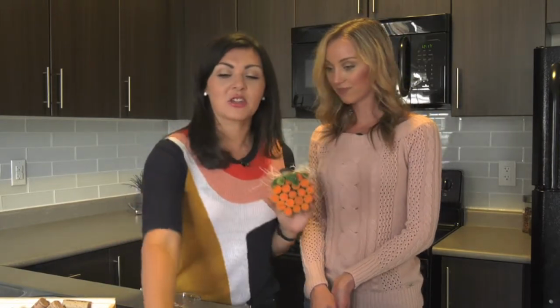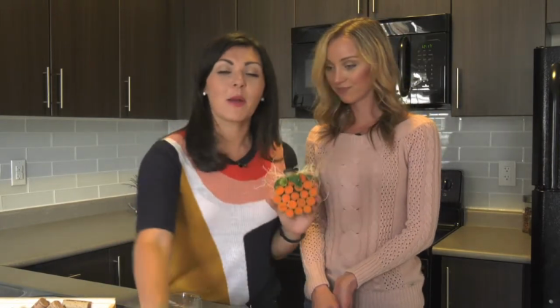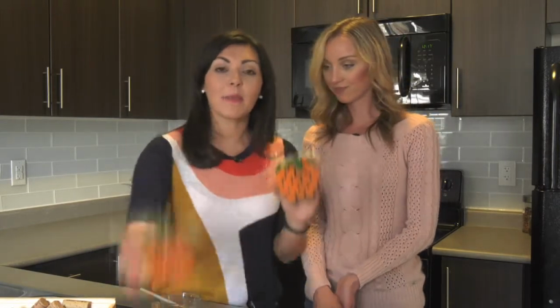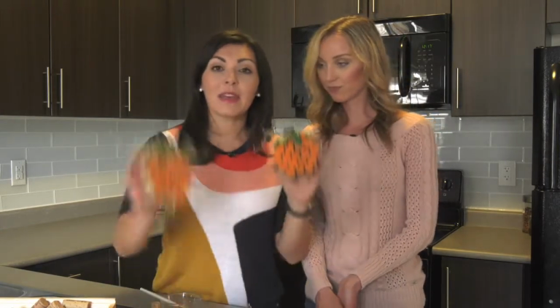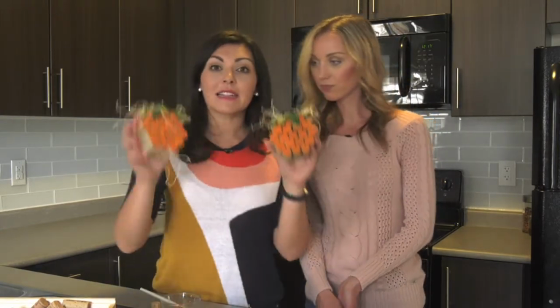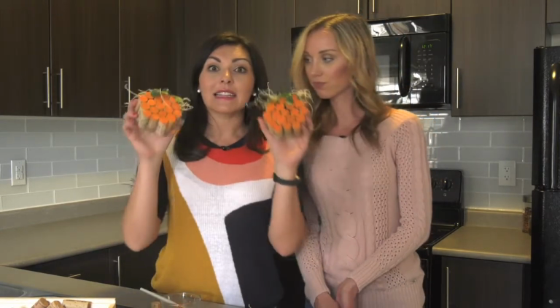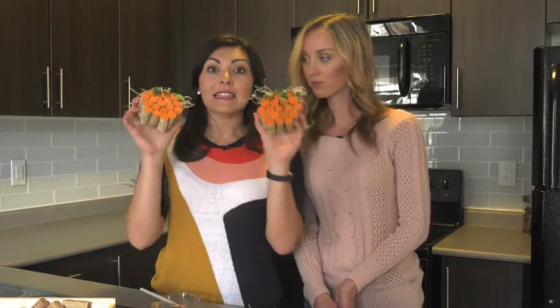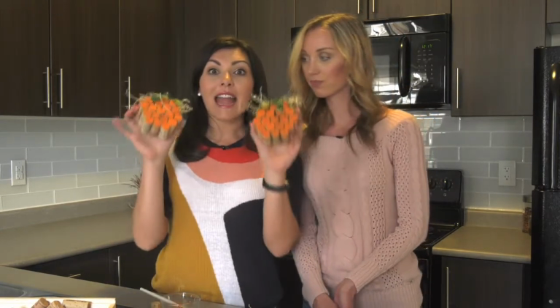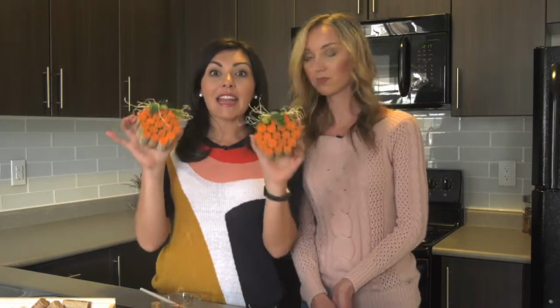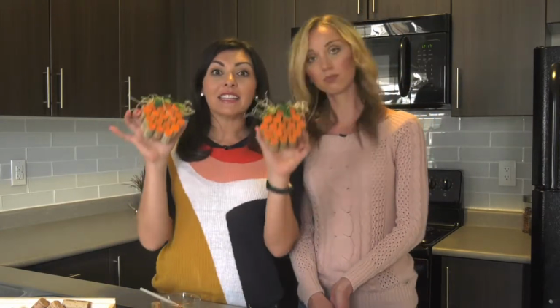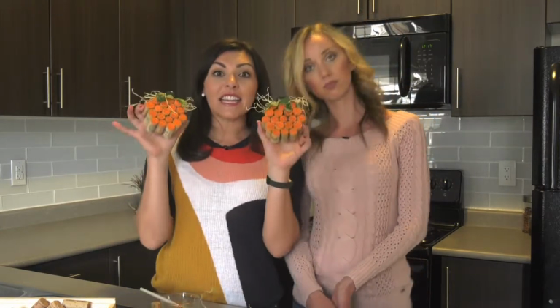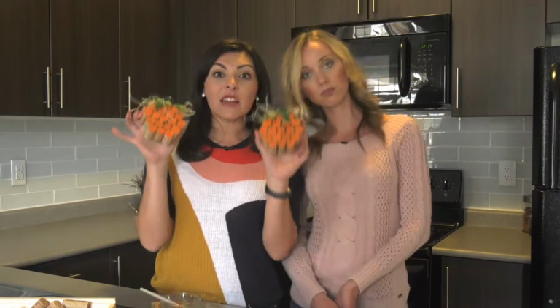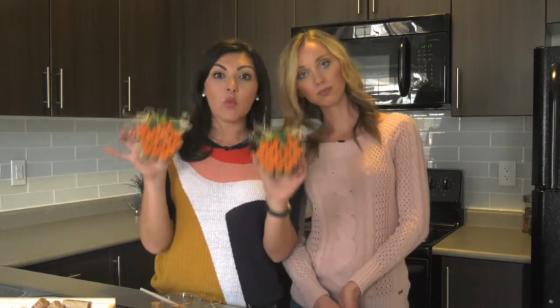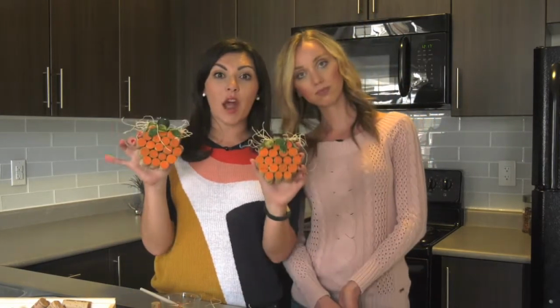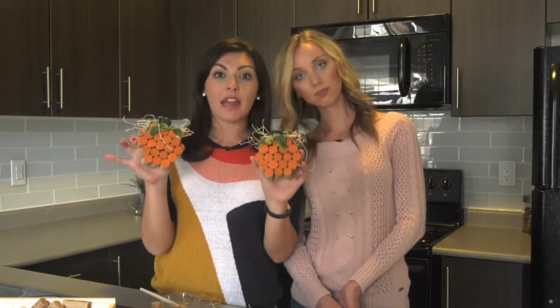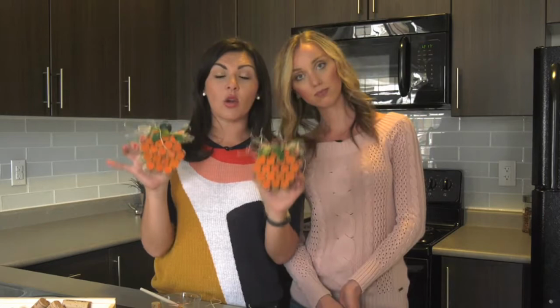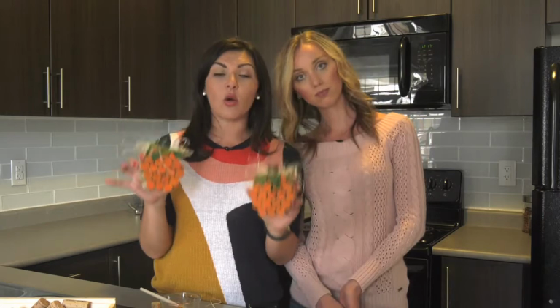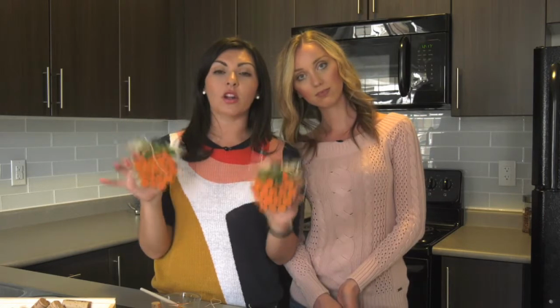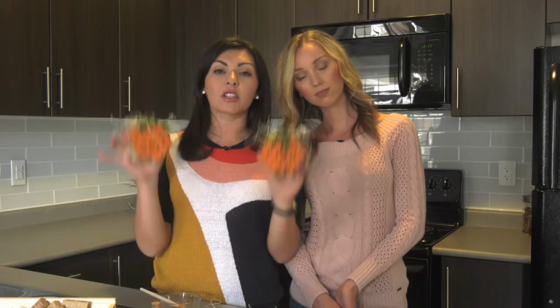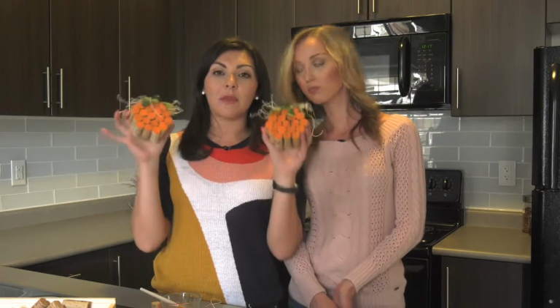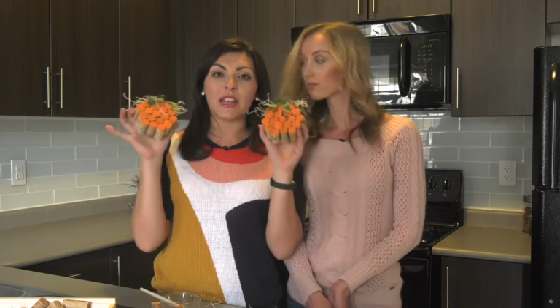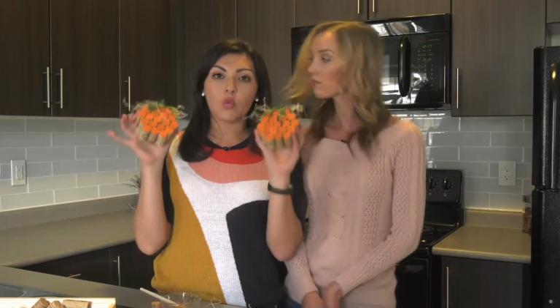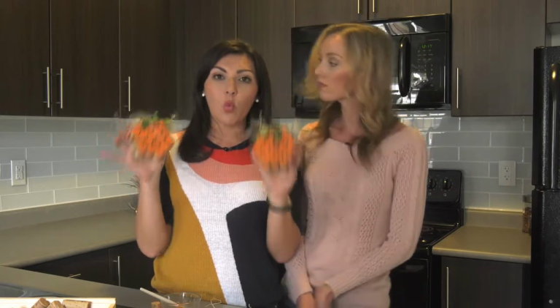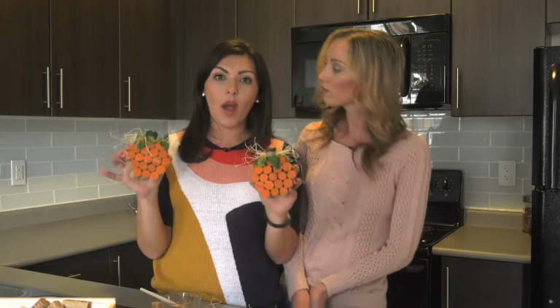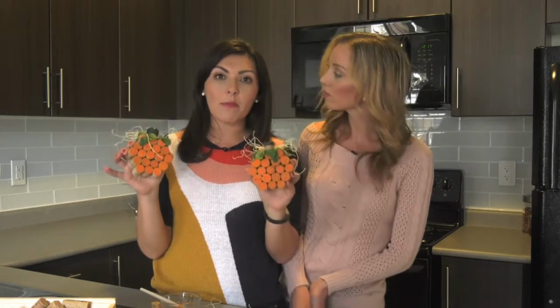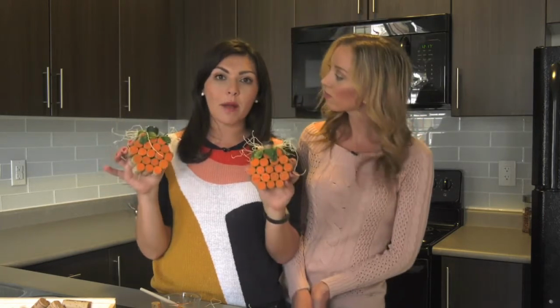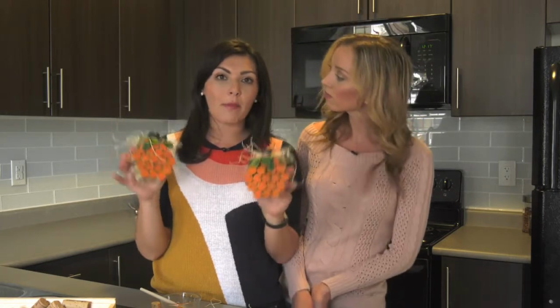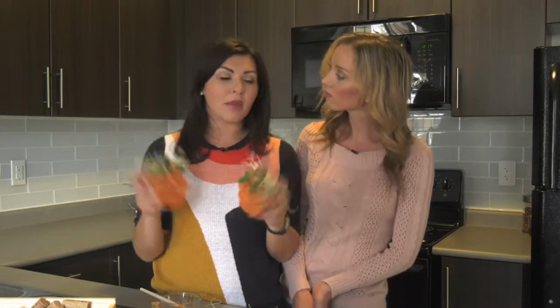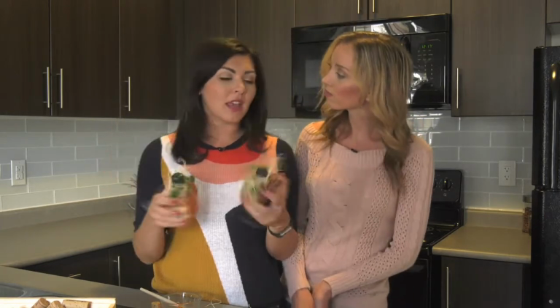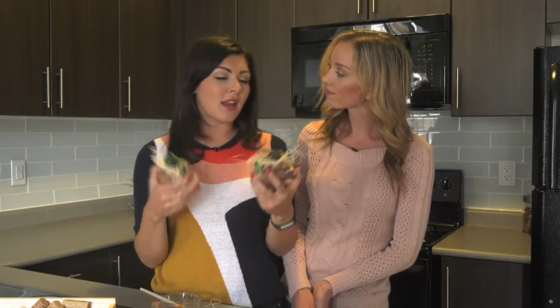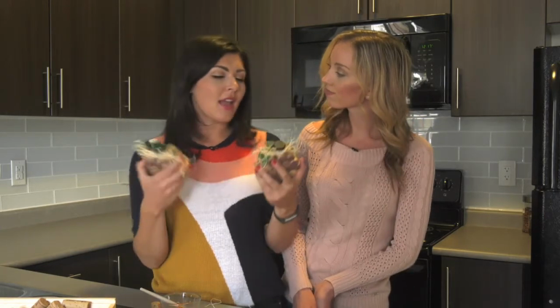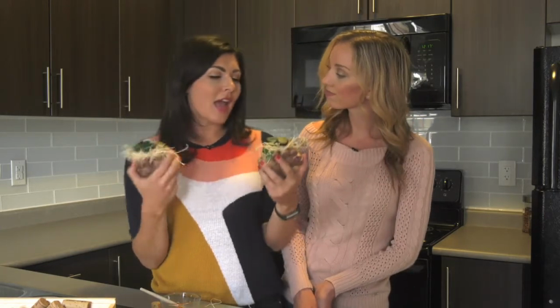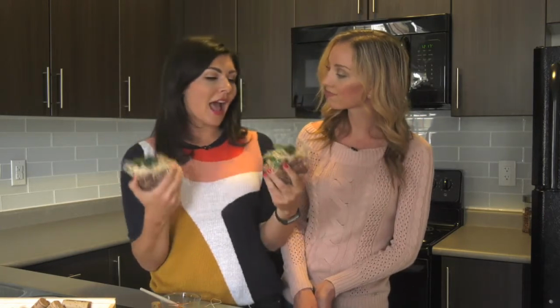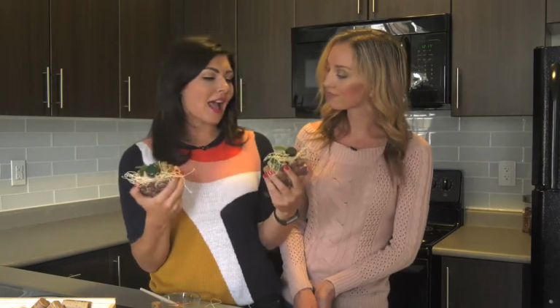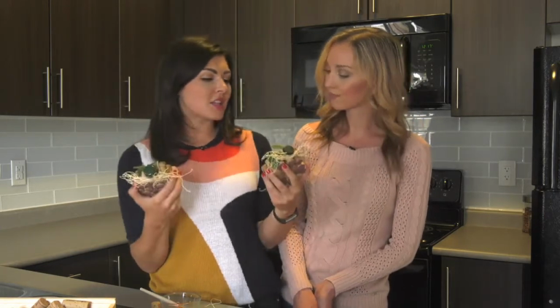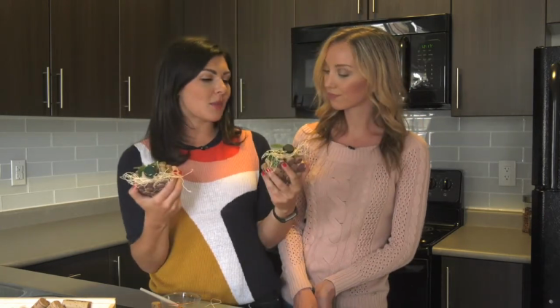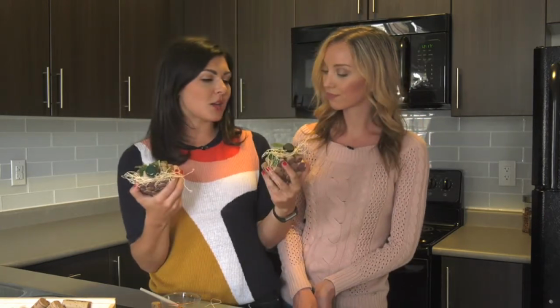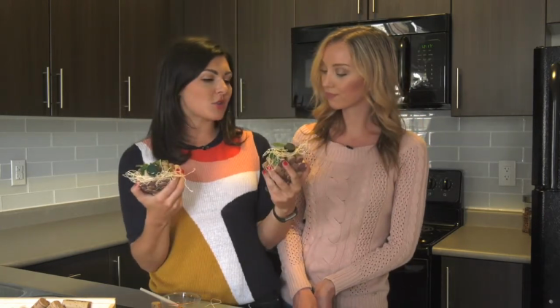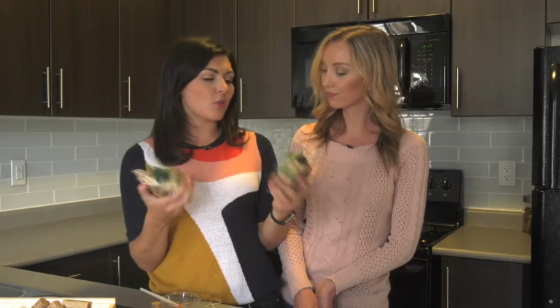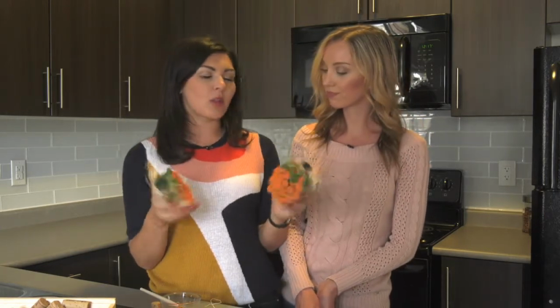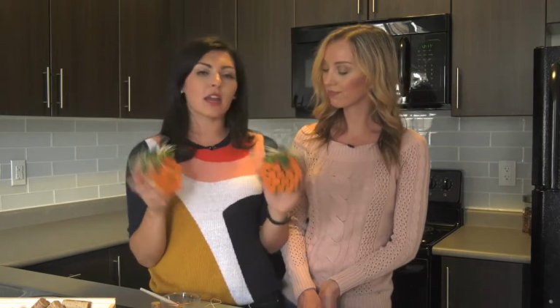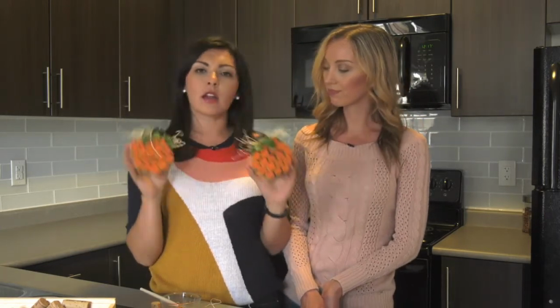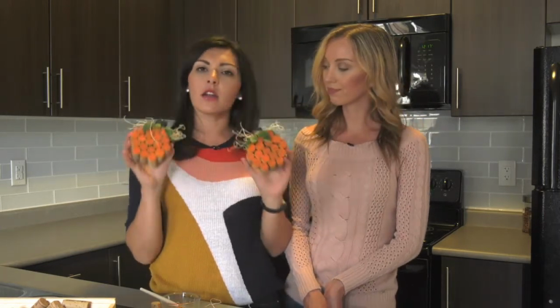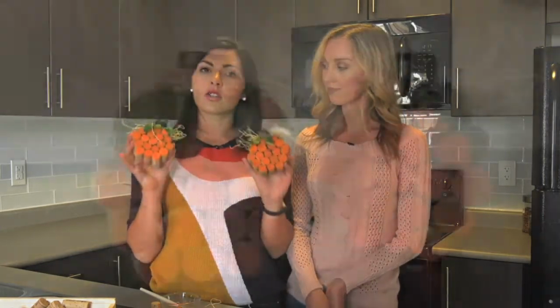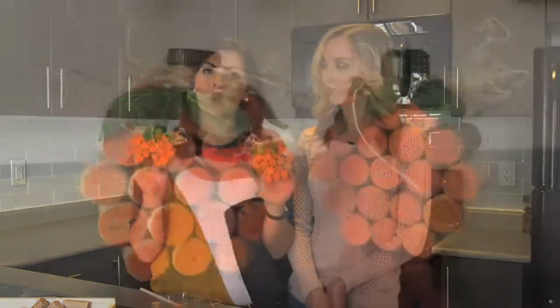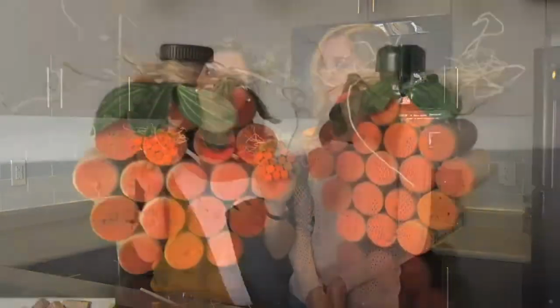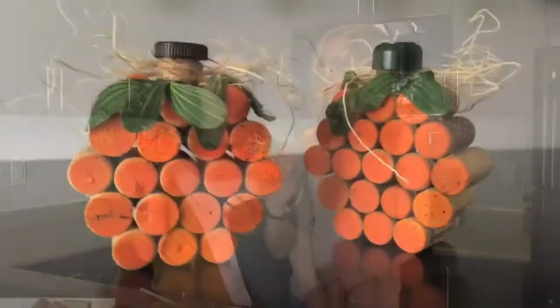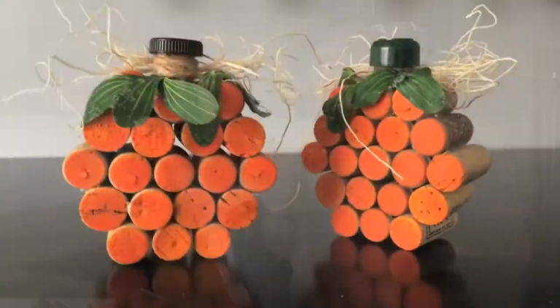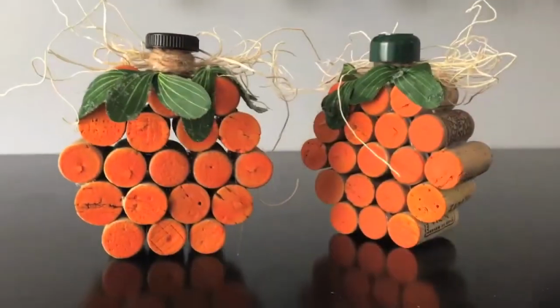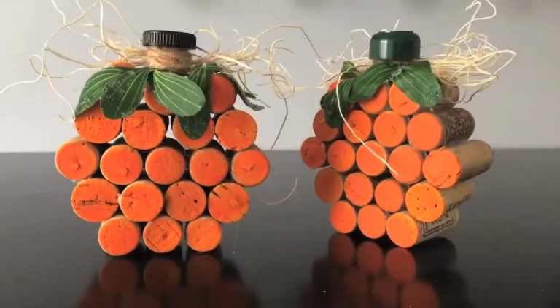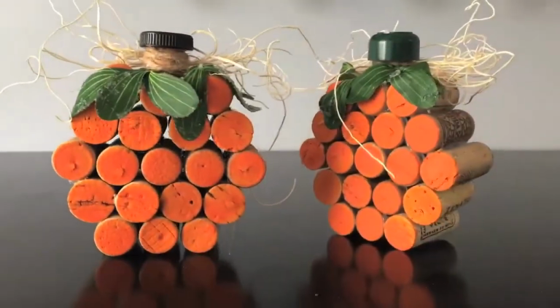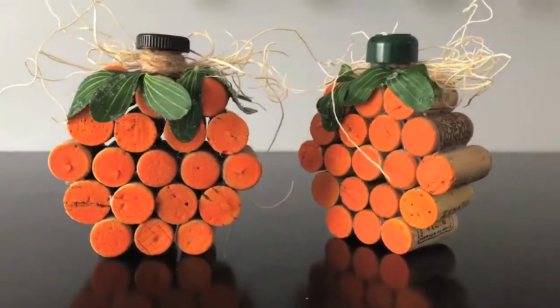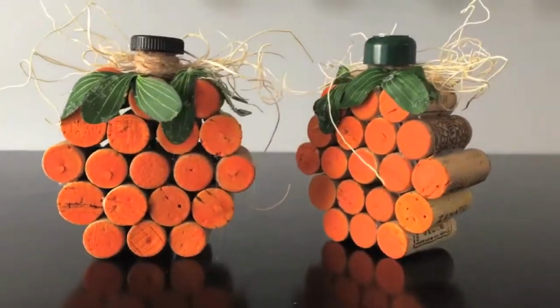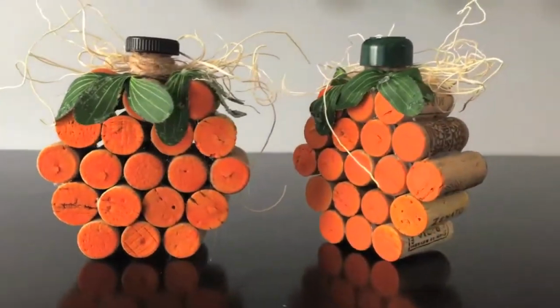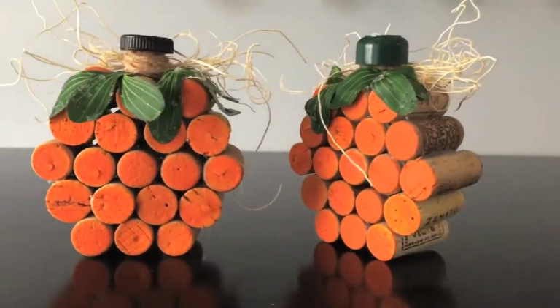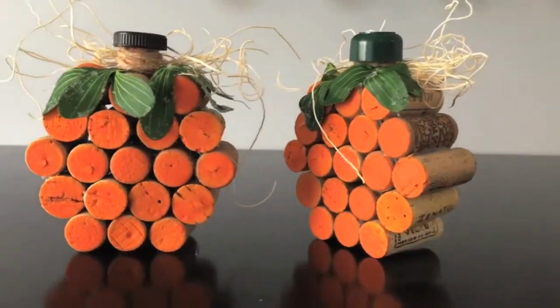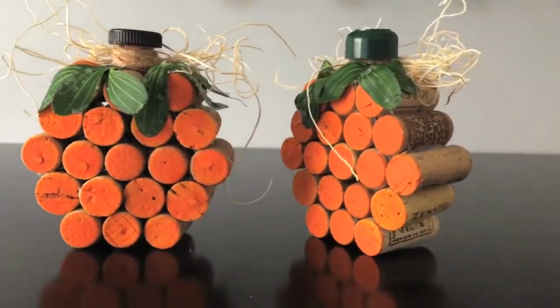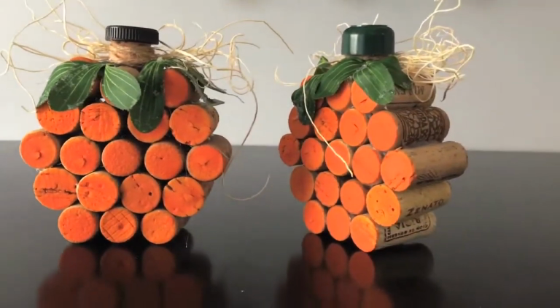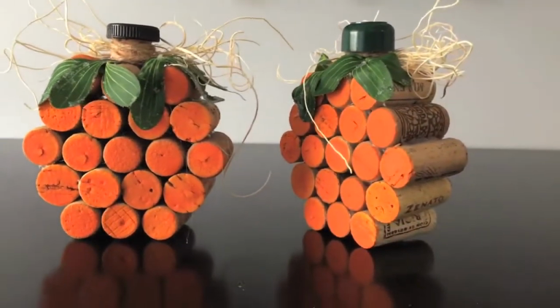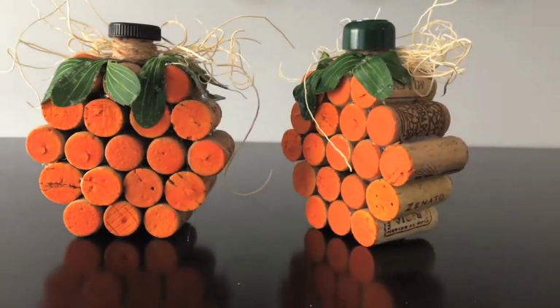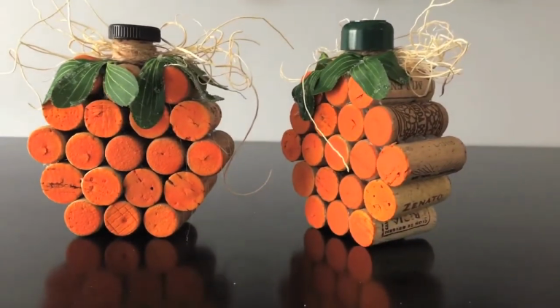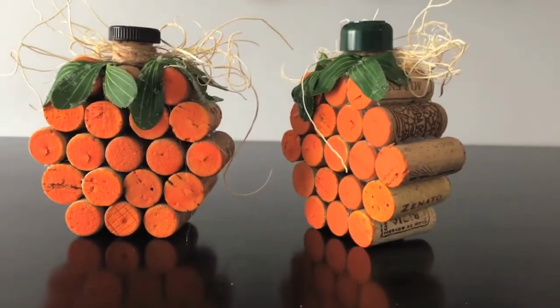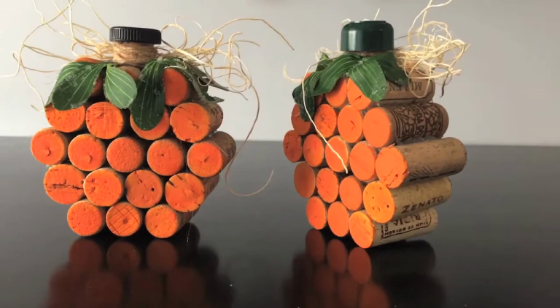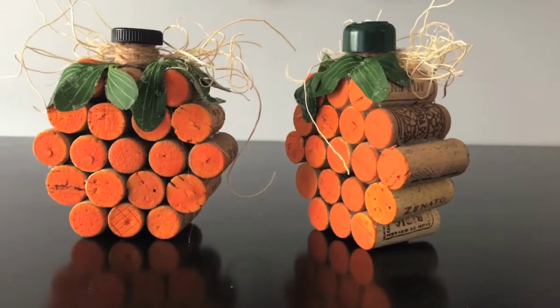Here's your pumpkins. 19 wine corks makes one pumpkin. Add some extra flair, don't forget your peduncle, and you're good to go.